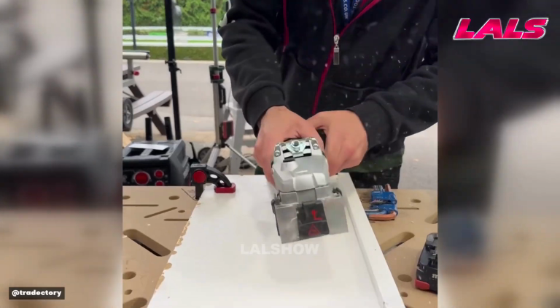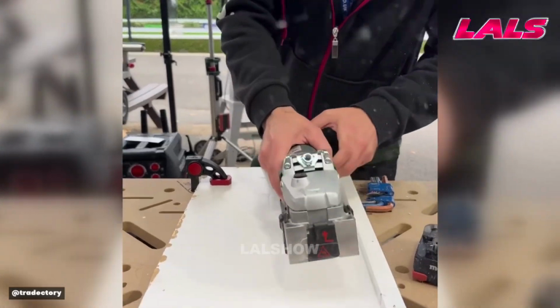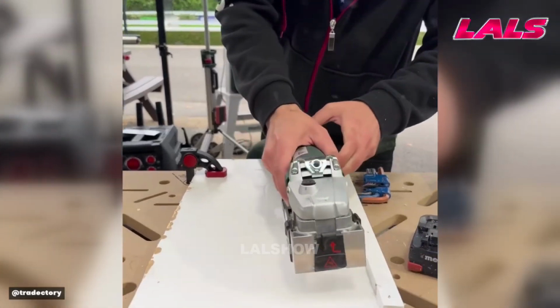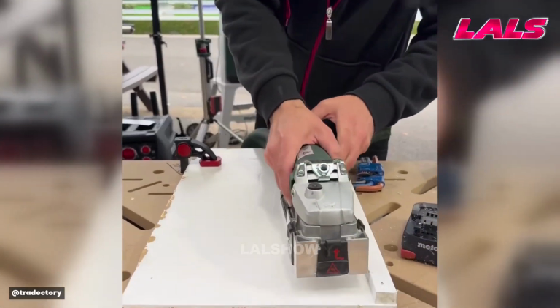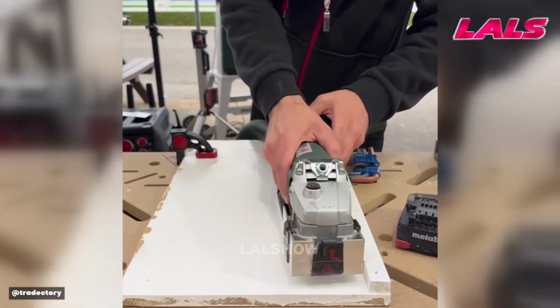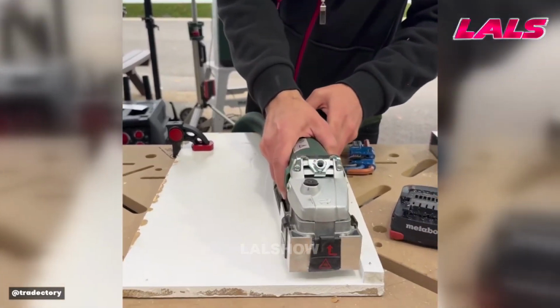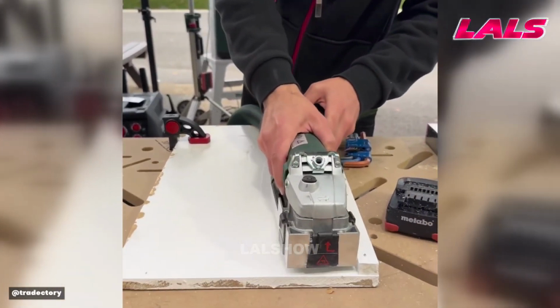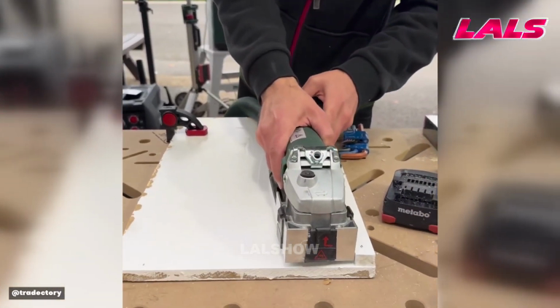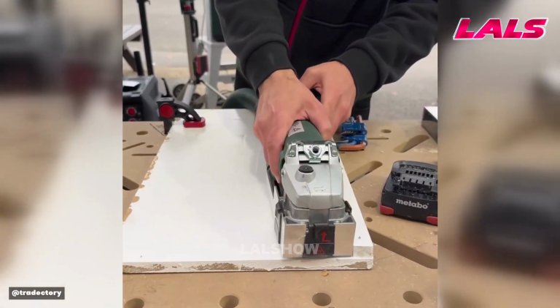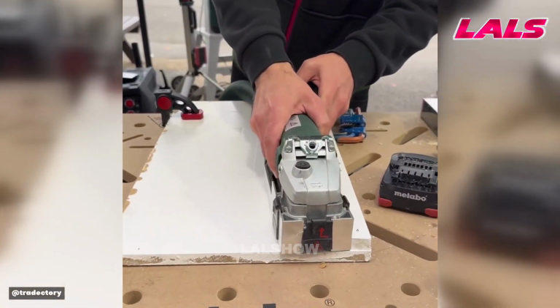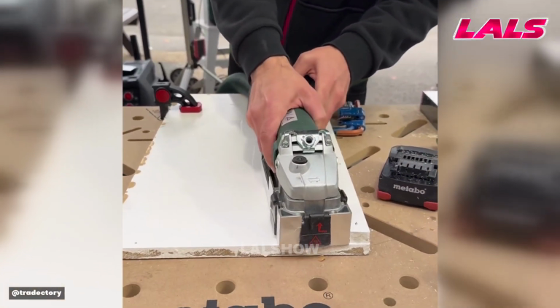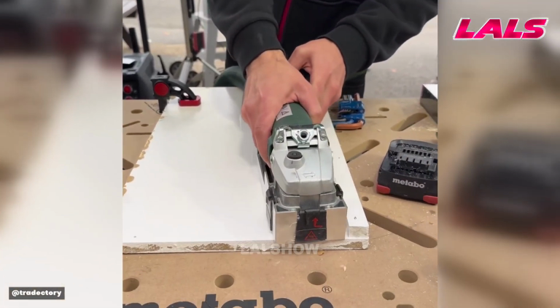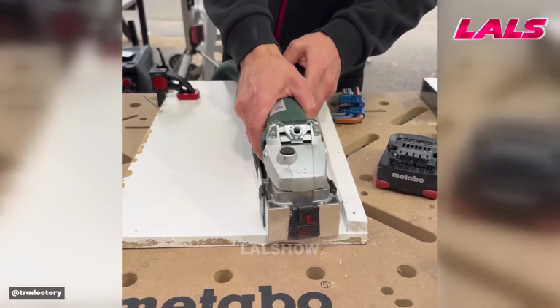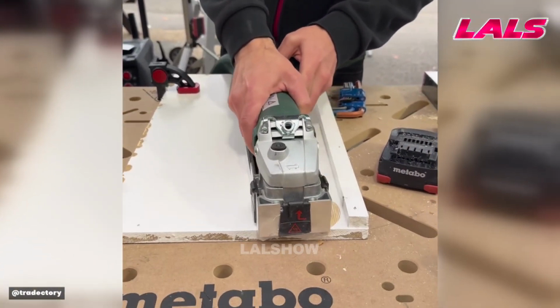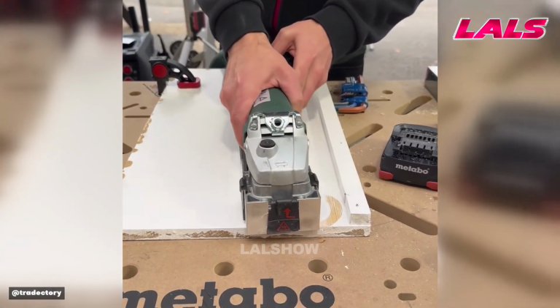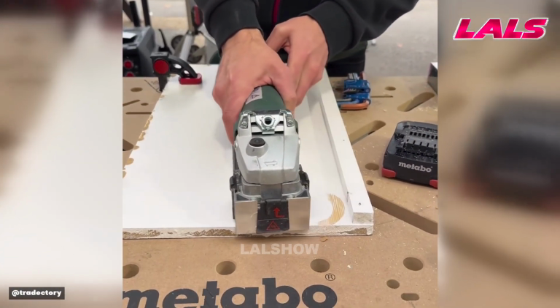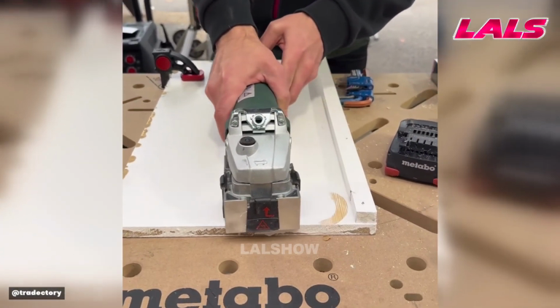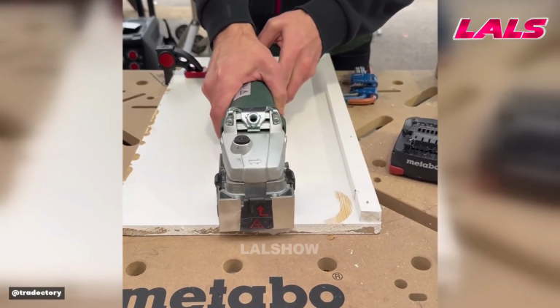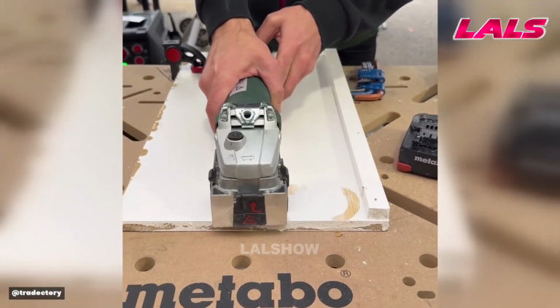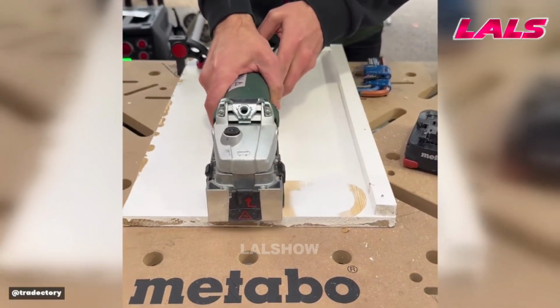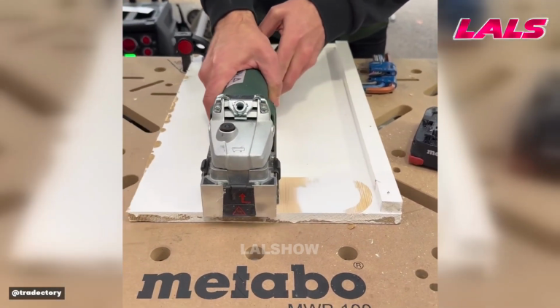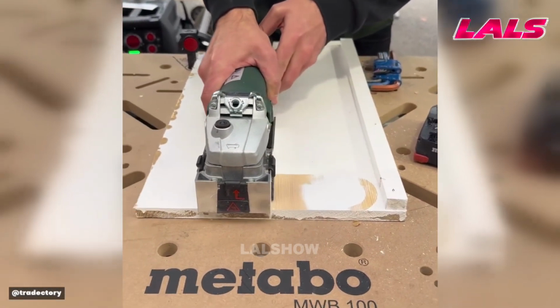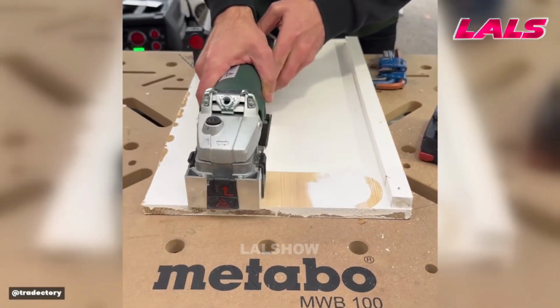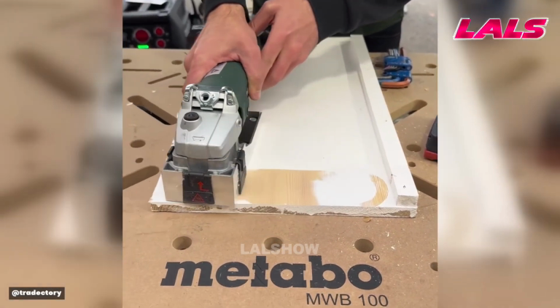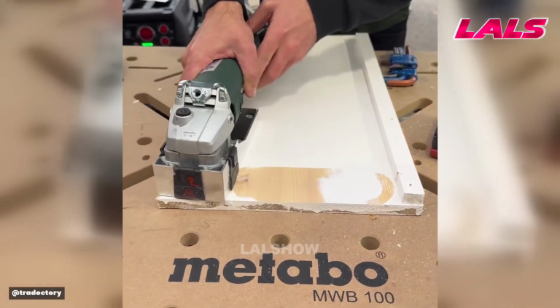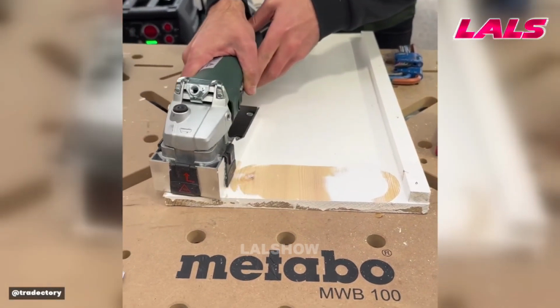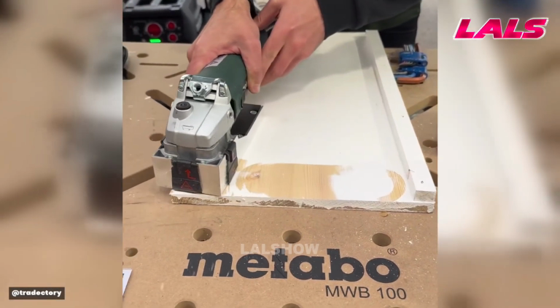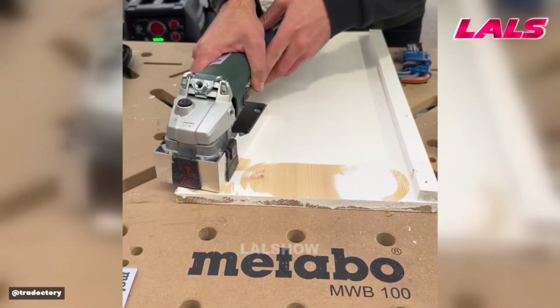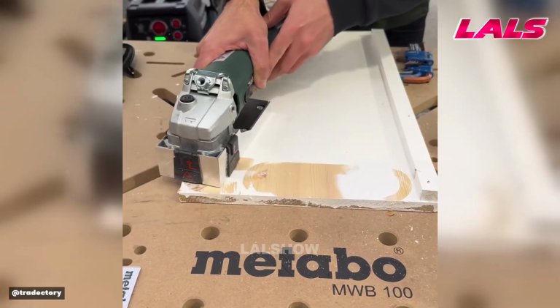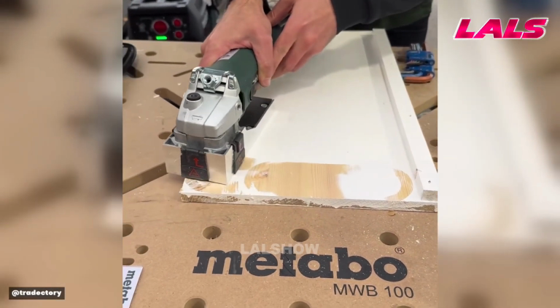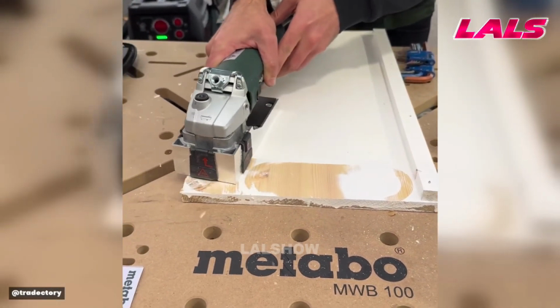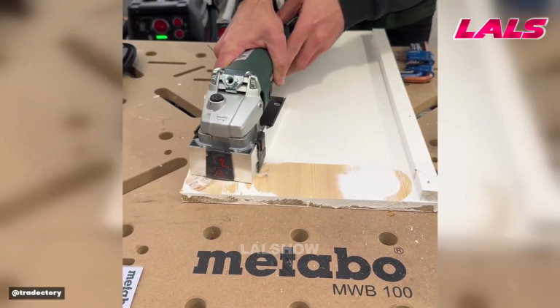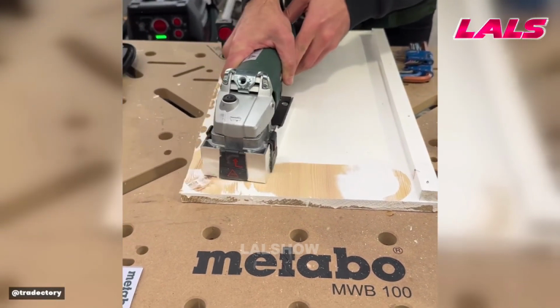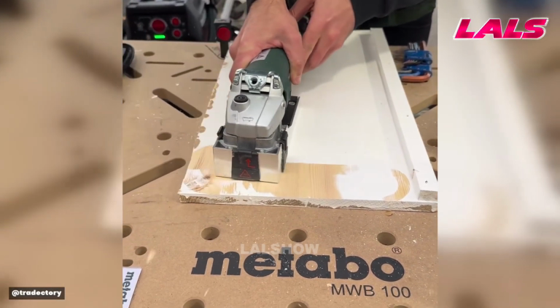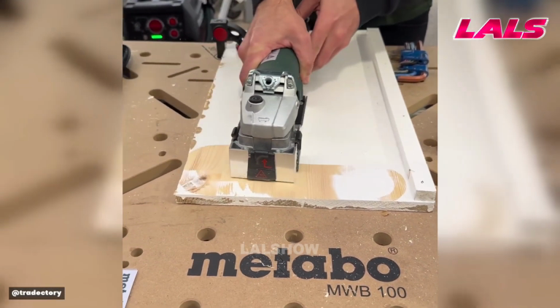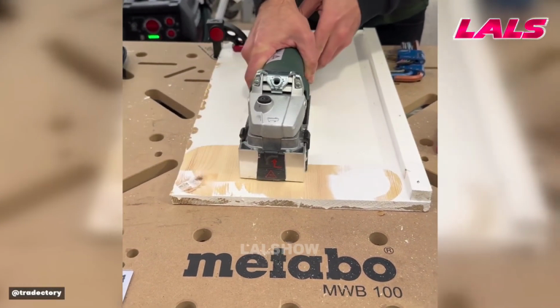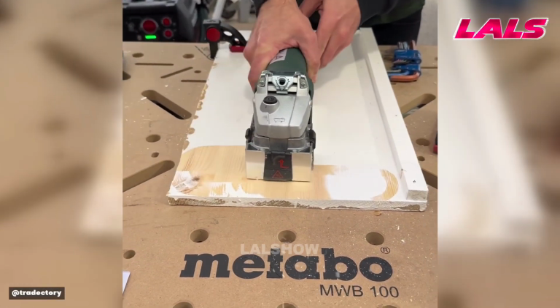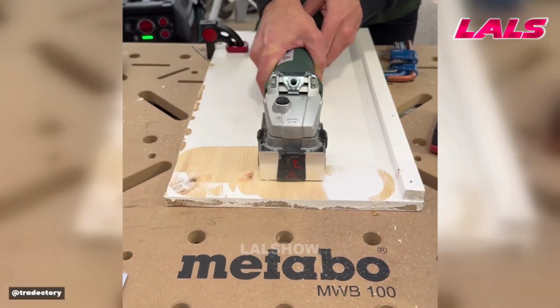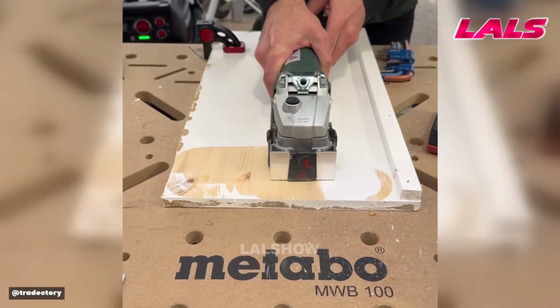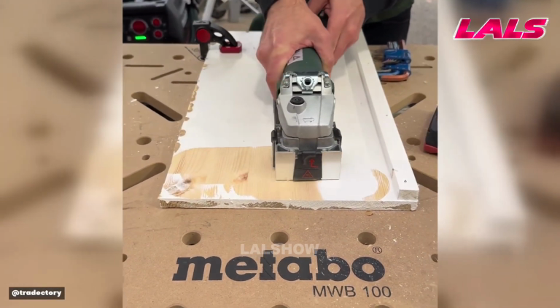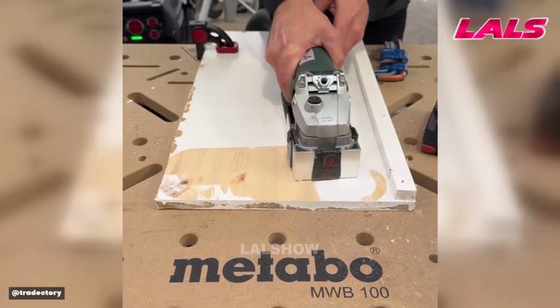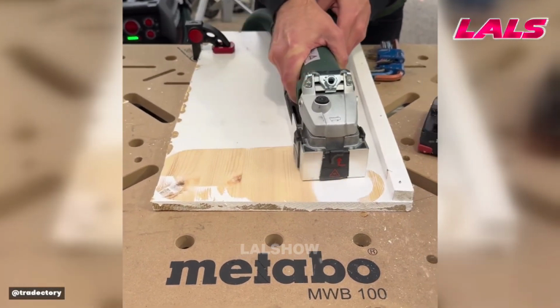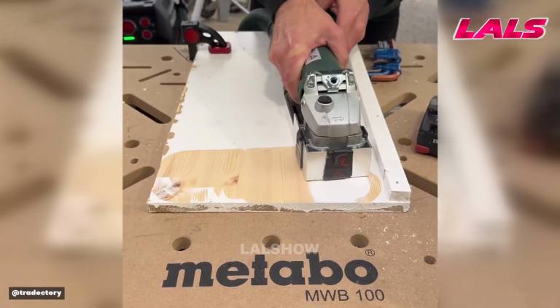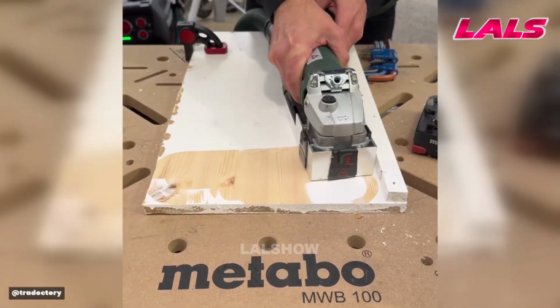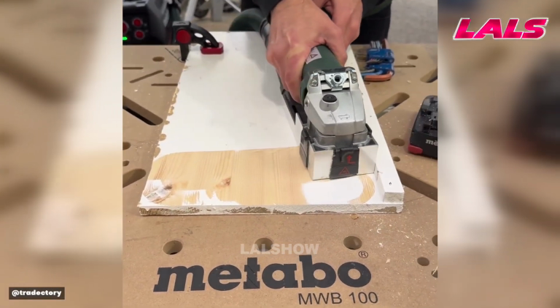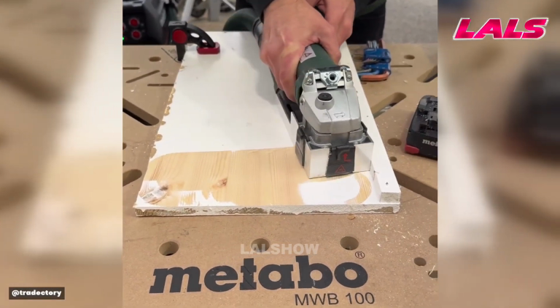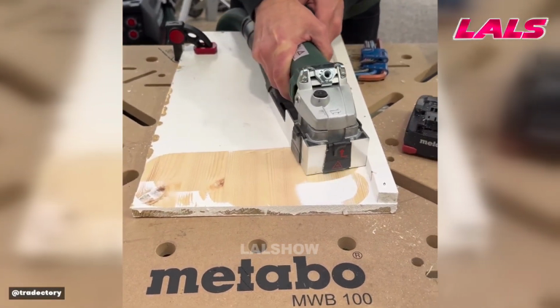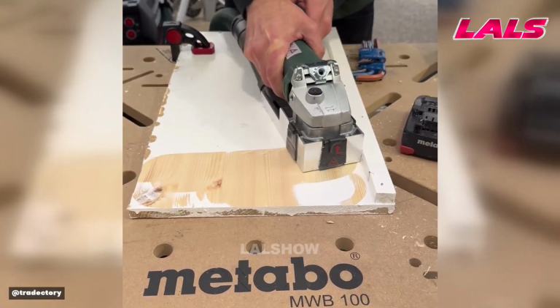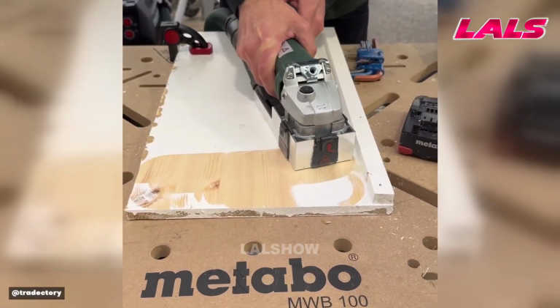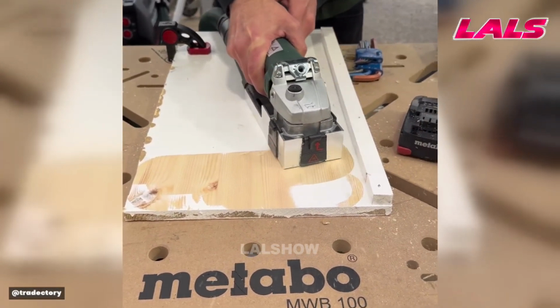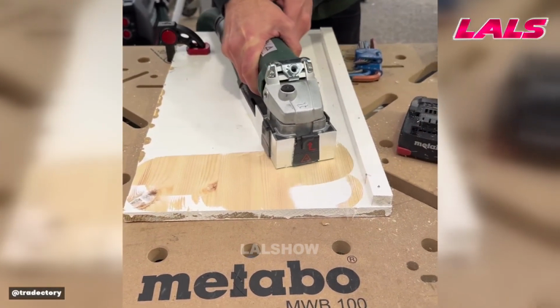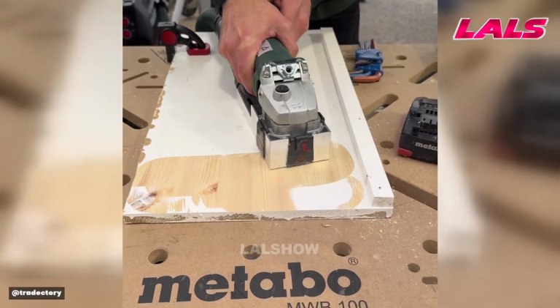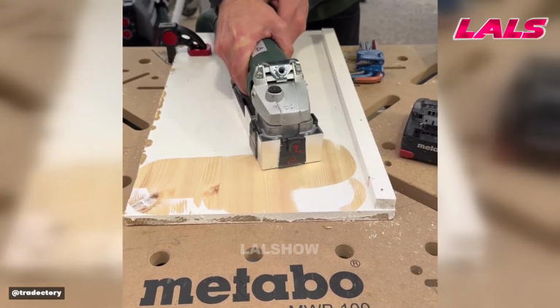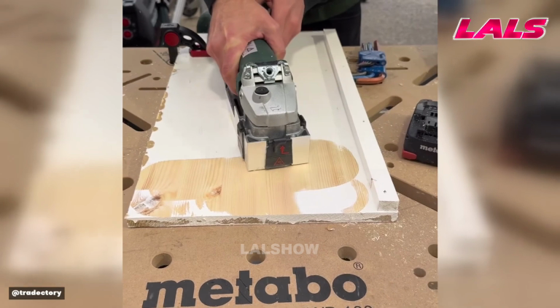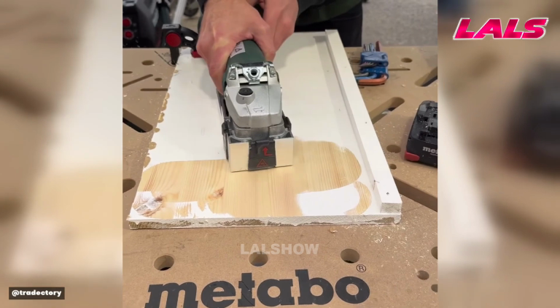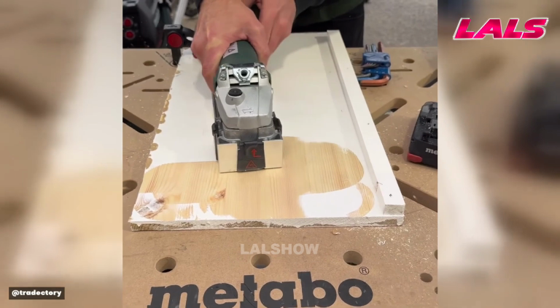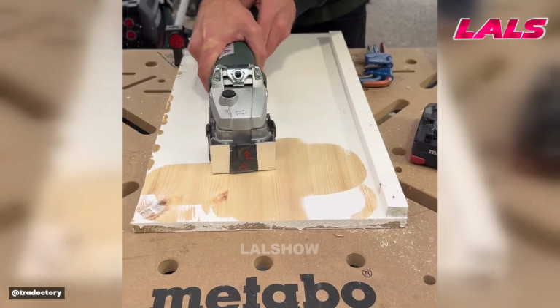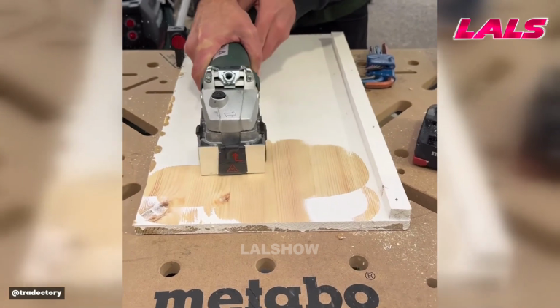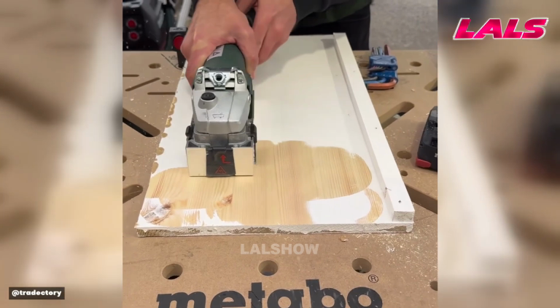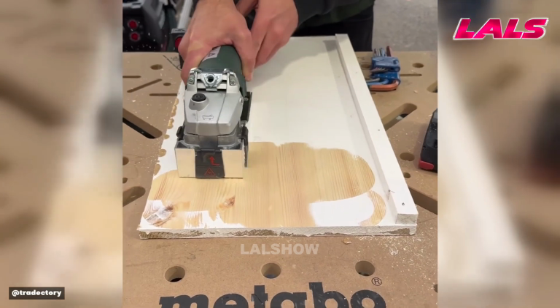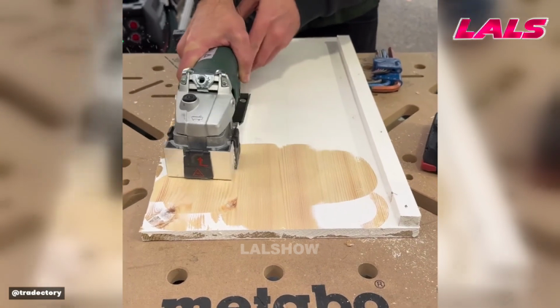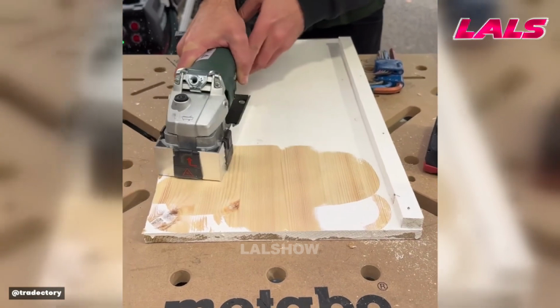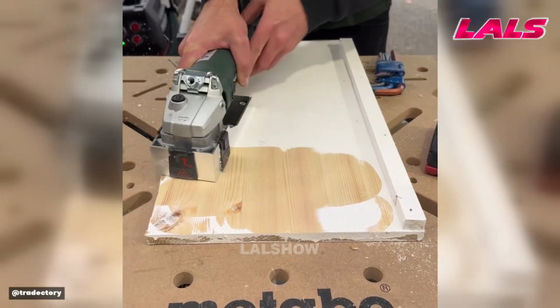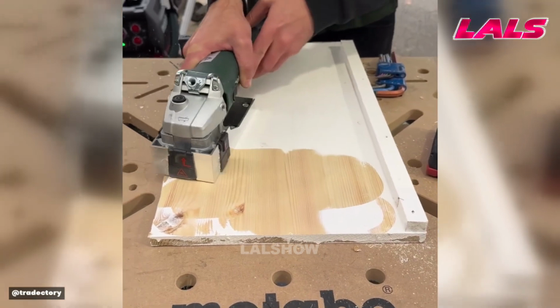For rapid surface prep, the tool strips old coatings efficiently, exposing clean wood for refinishing.